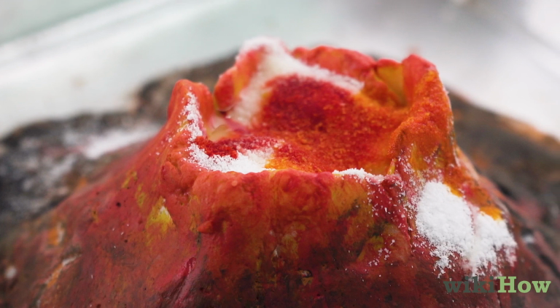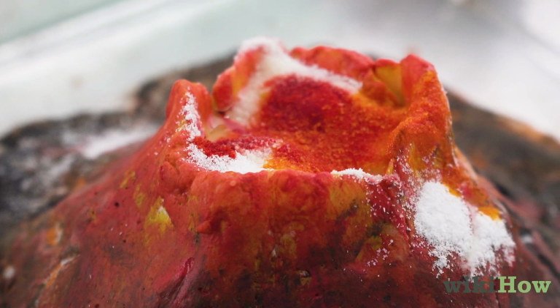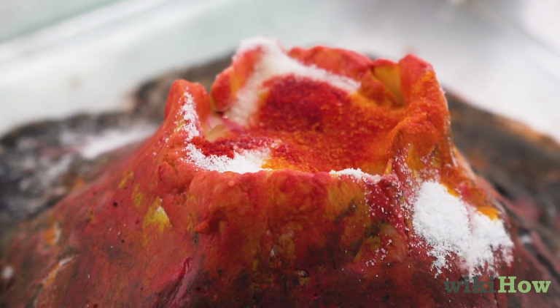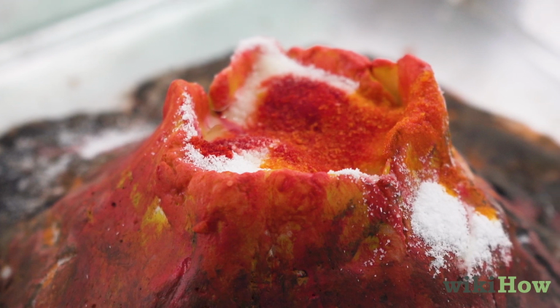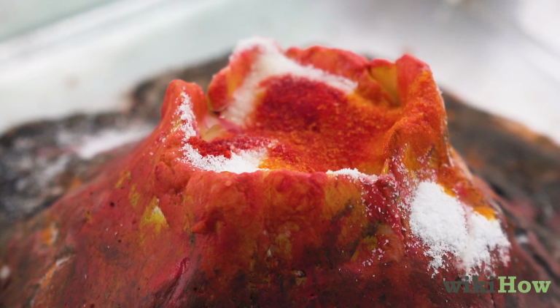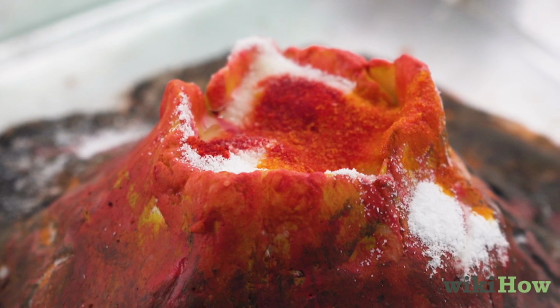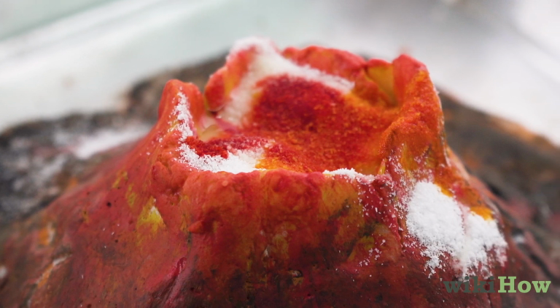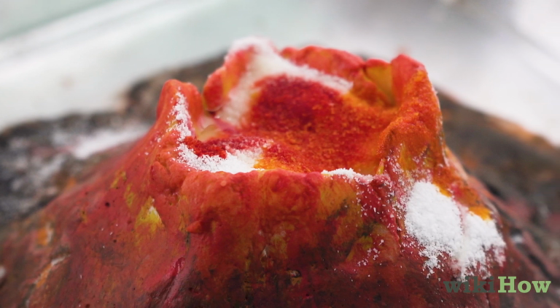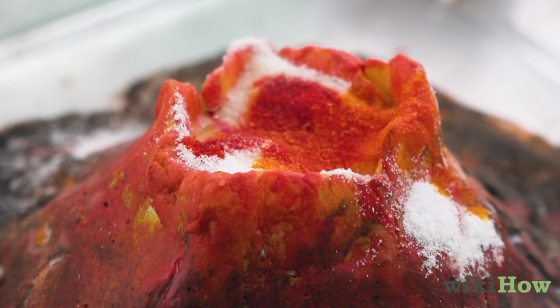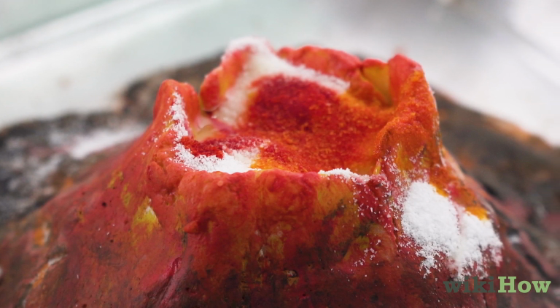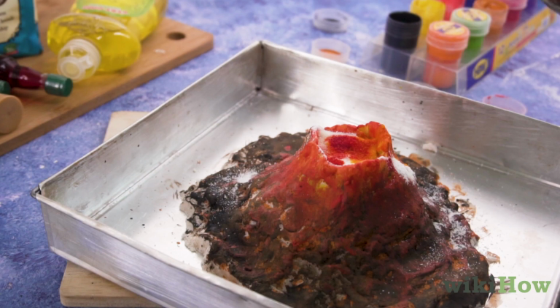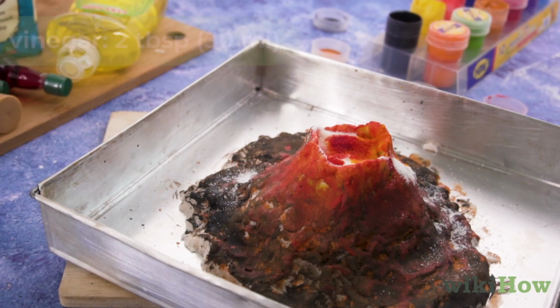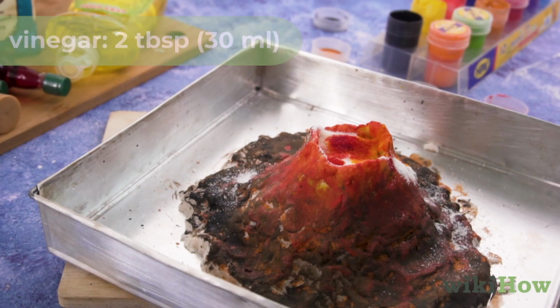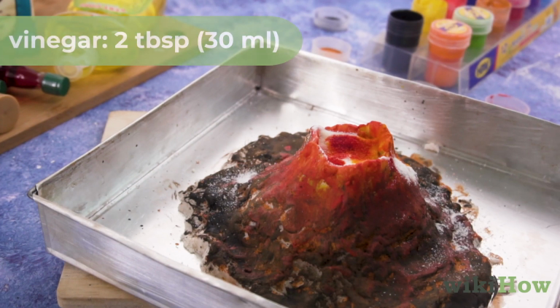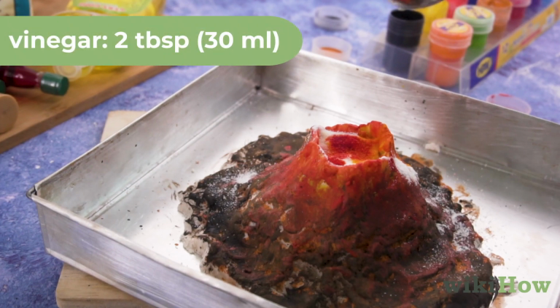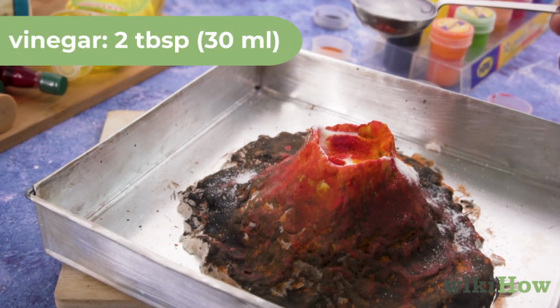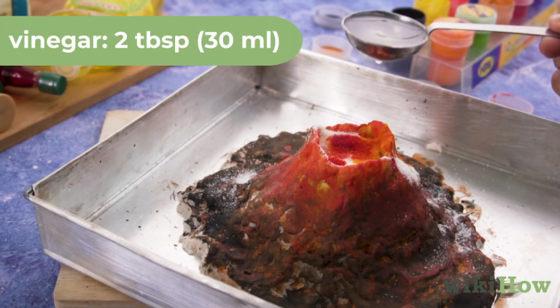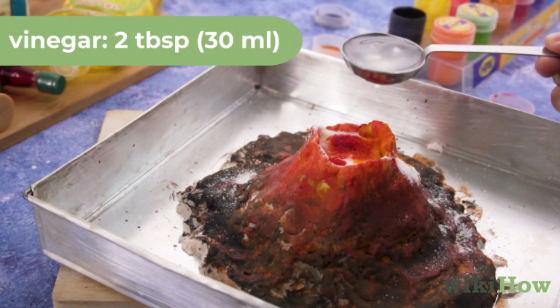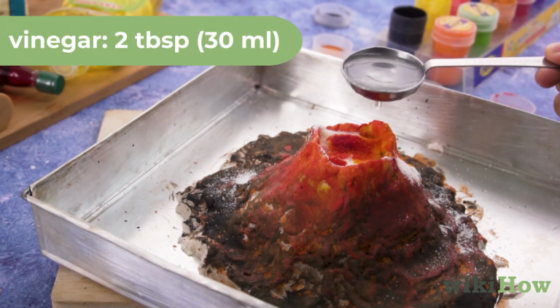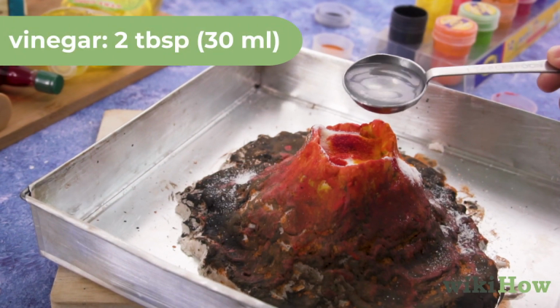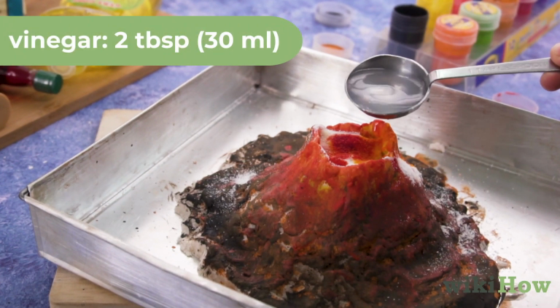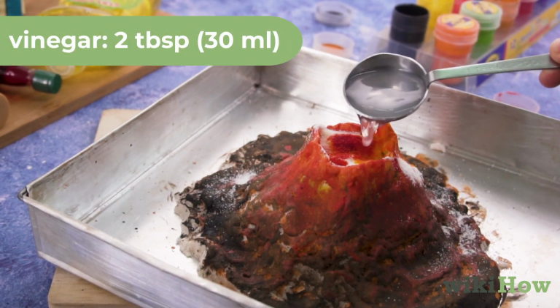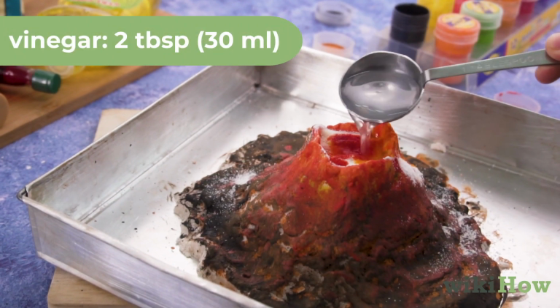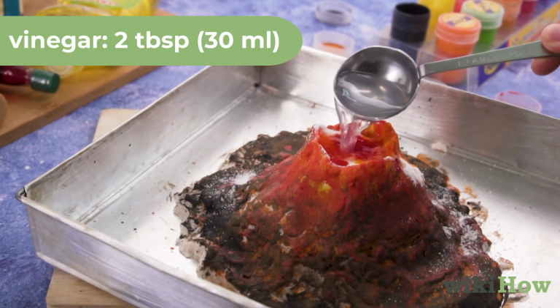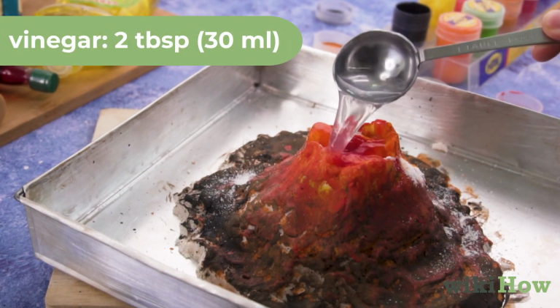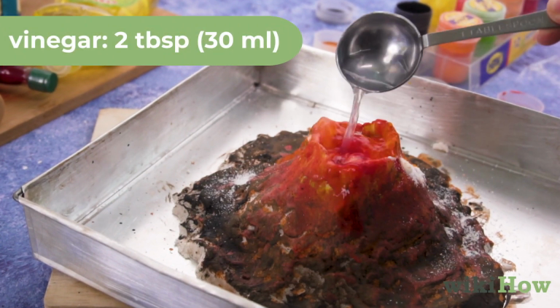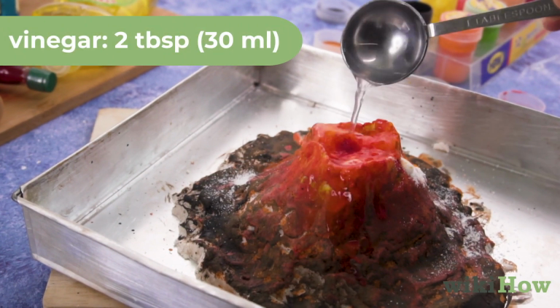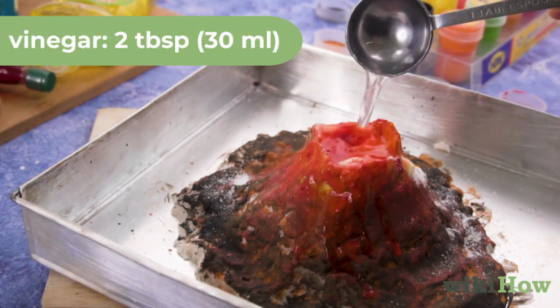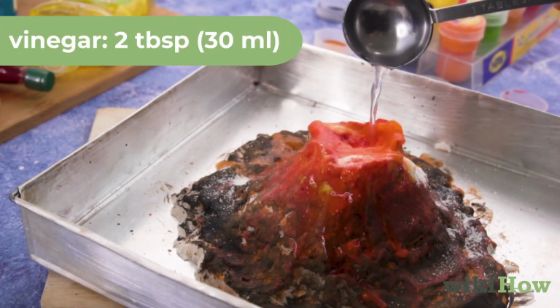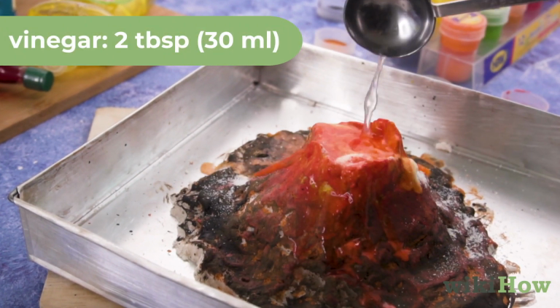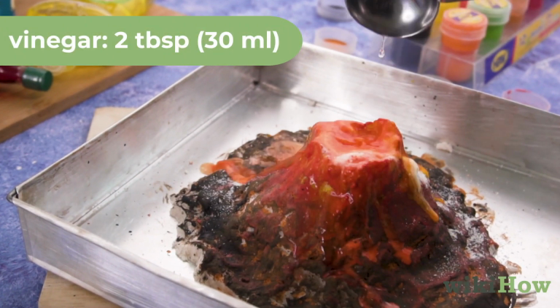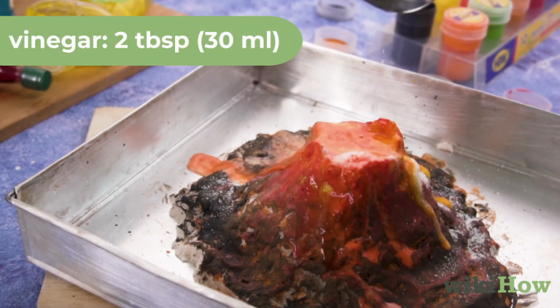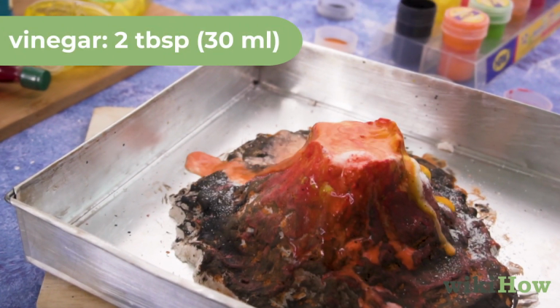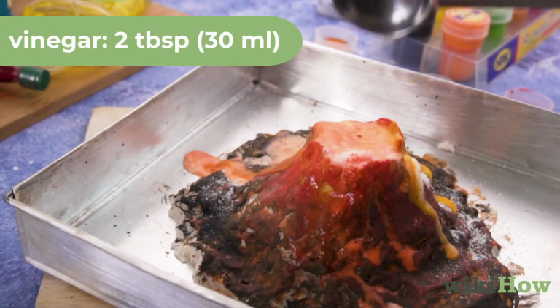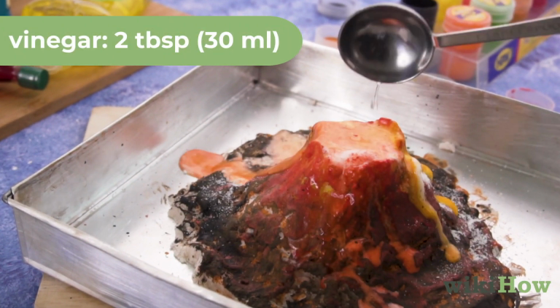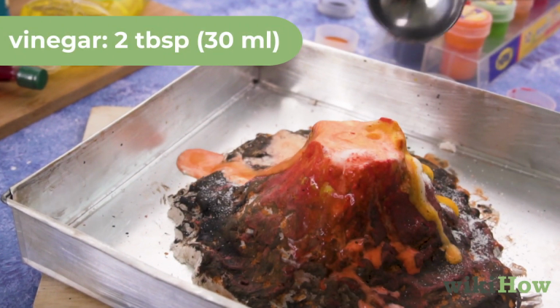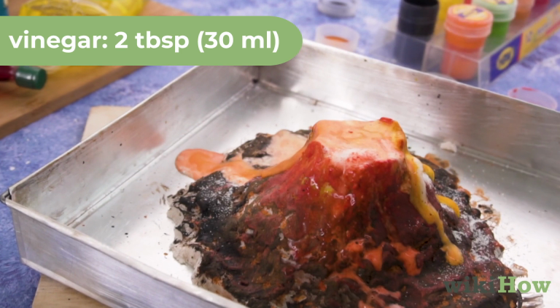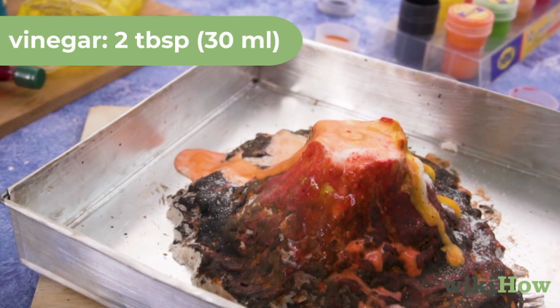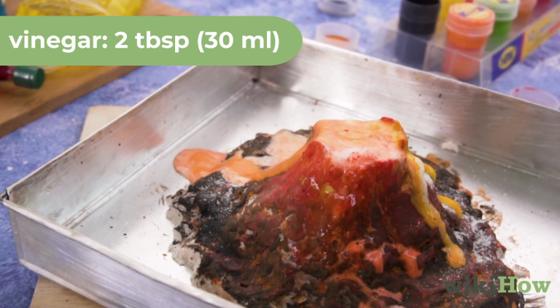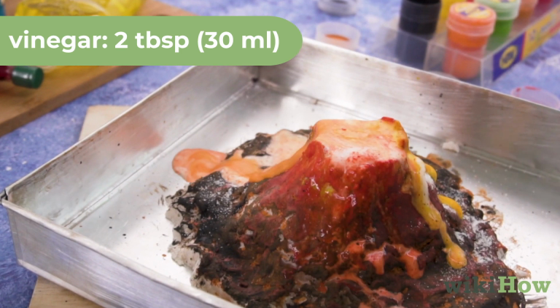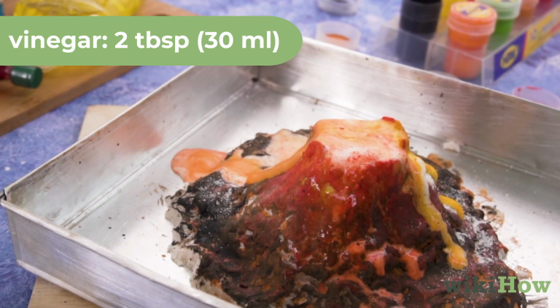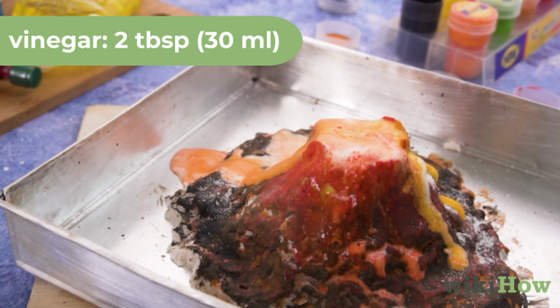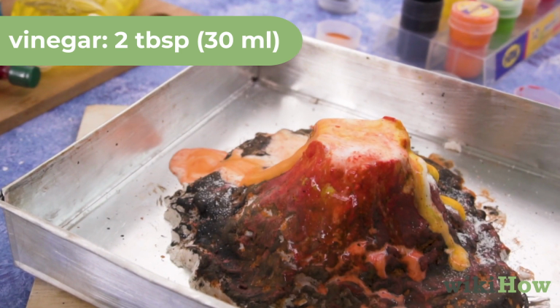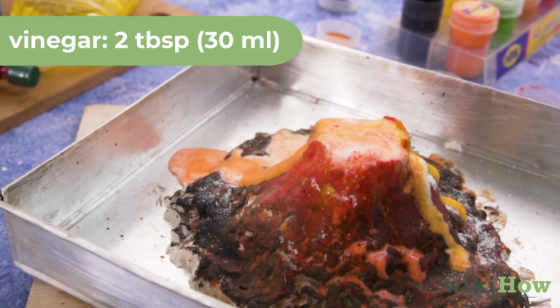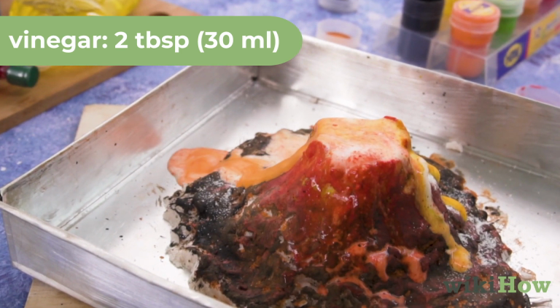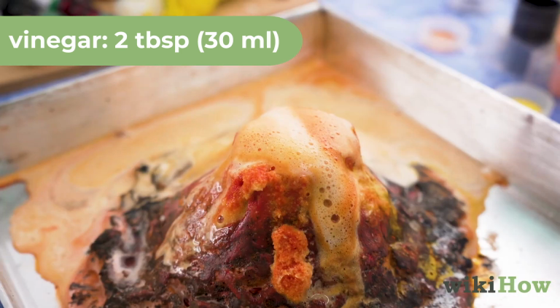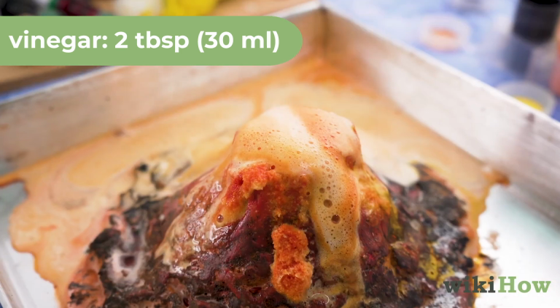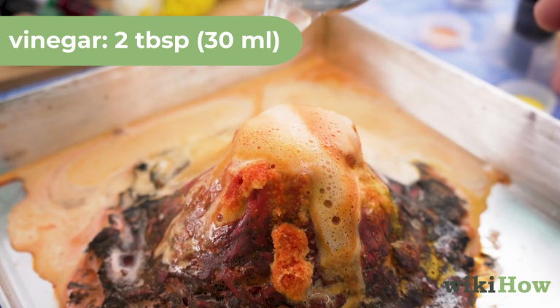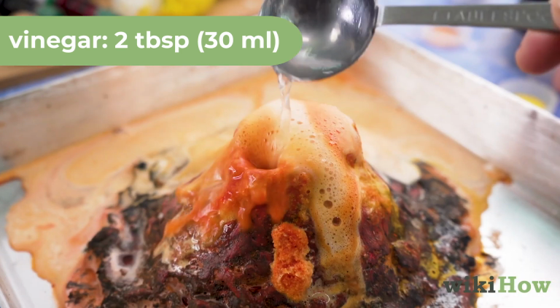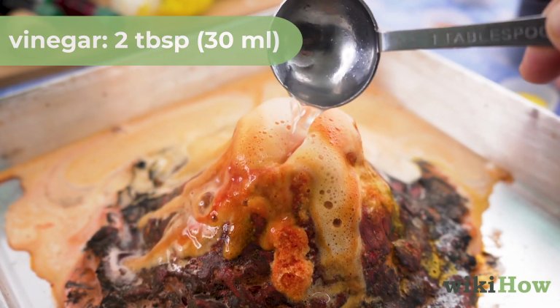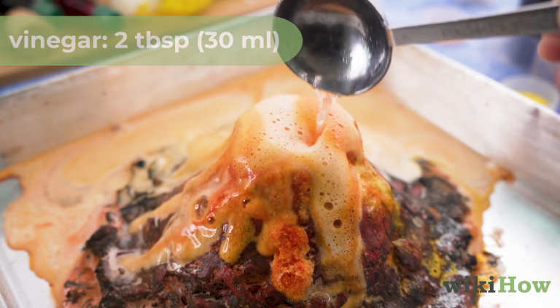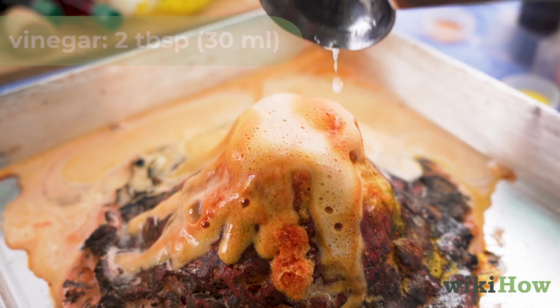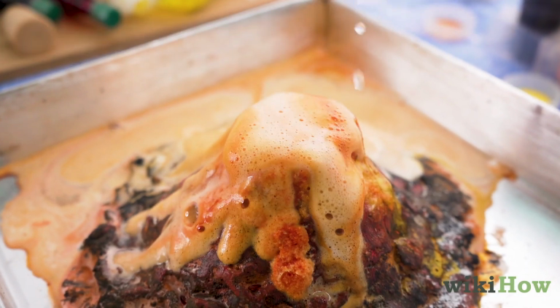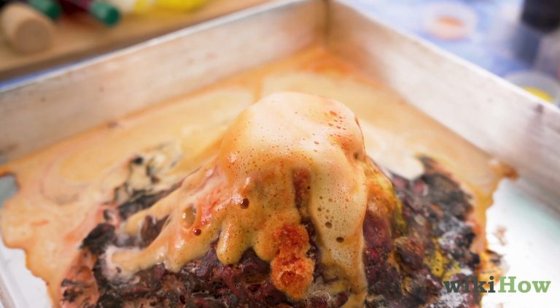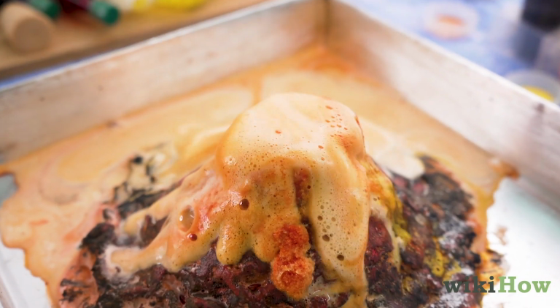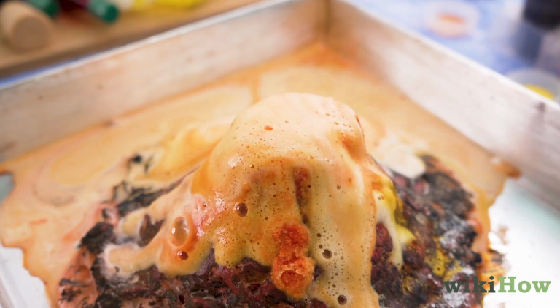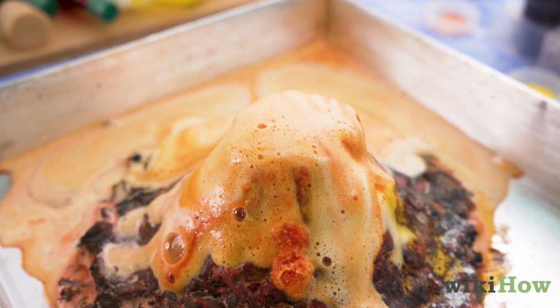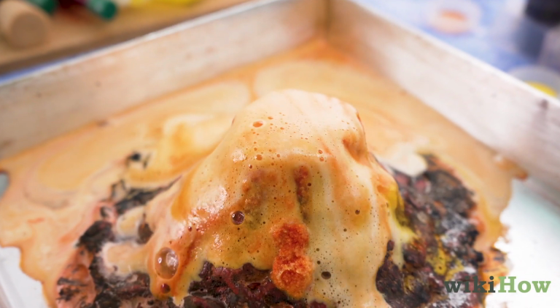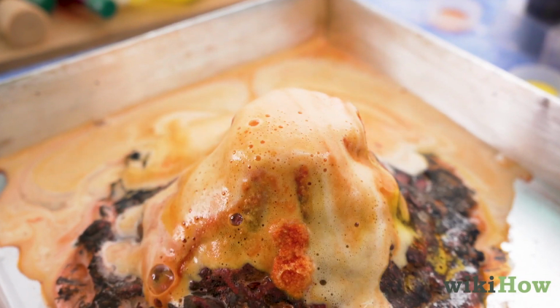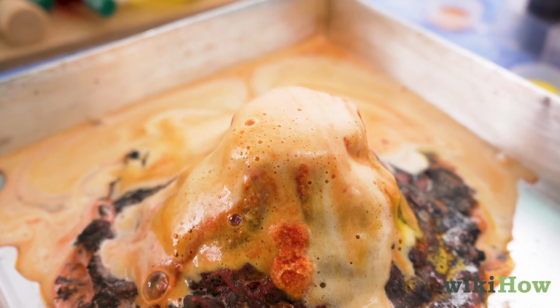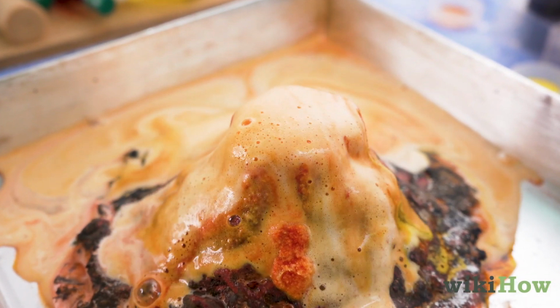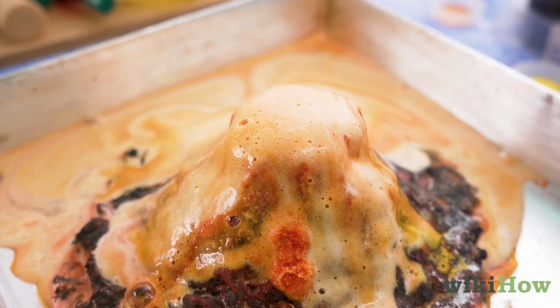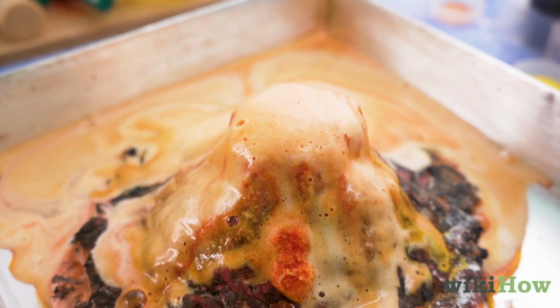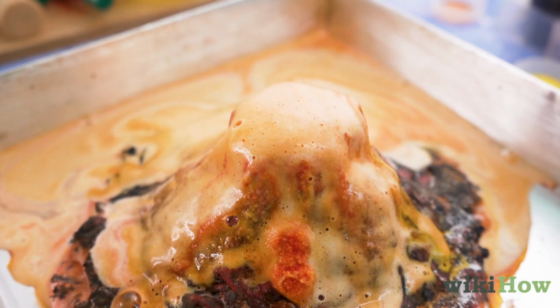Finally, pour 2 tablespoons of vinegar, 30 milliliters, into the opening and wait for the volcano to erupt.